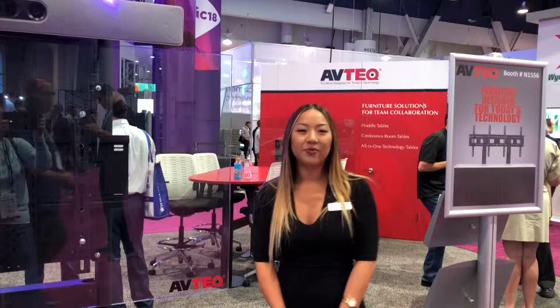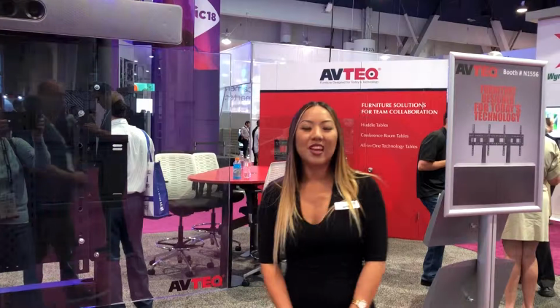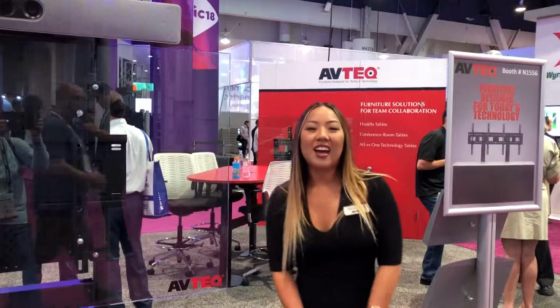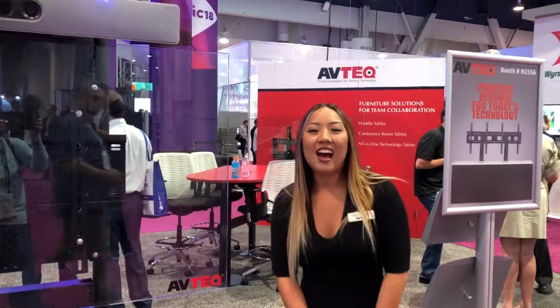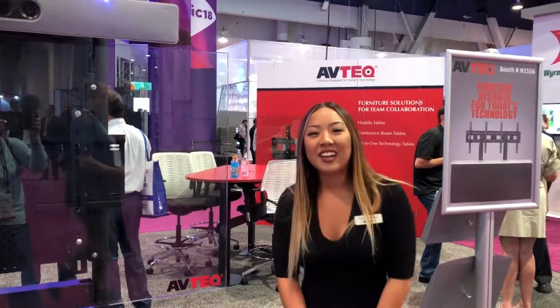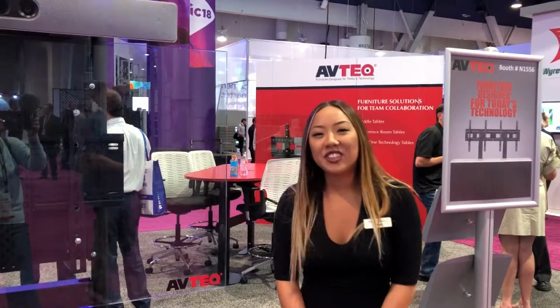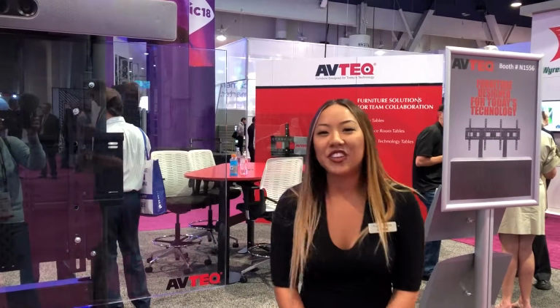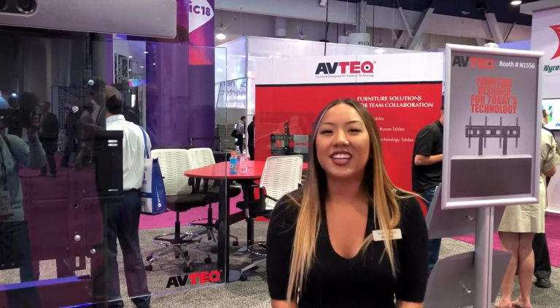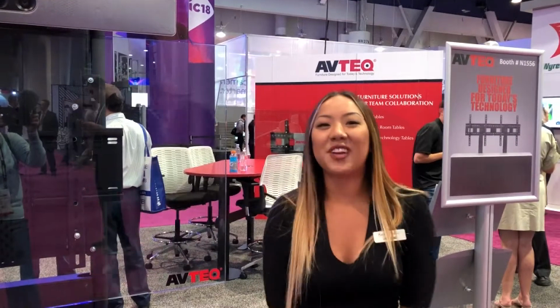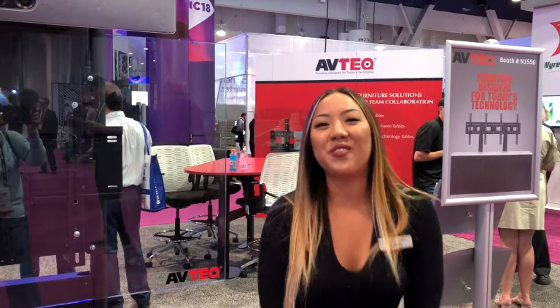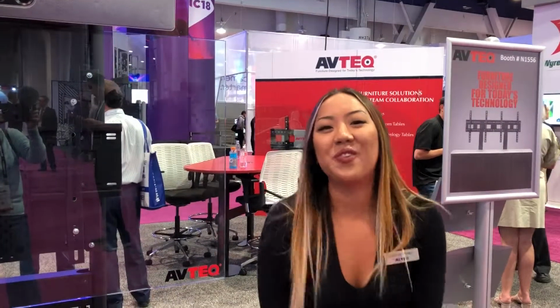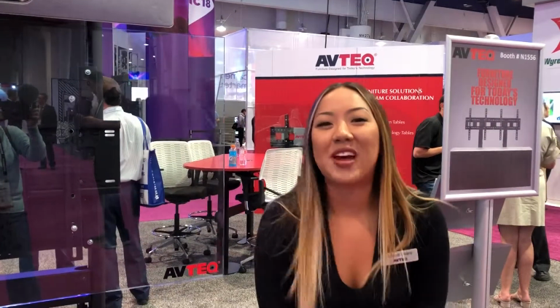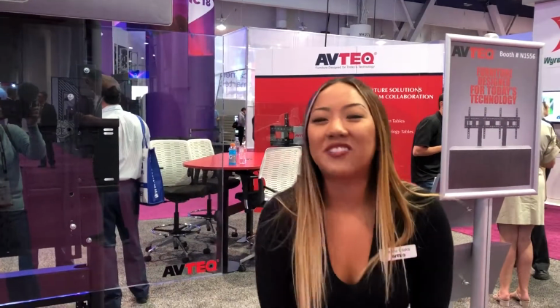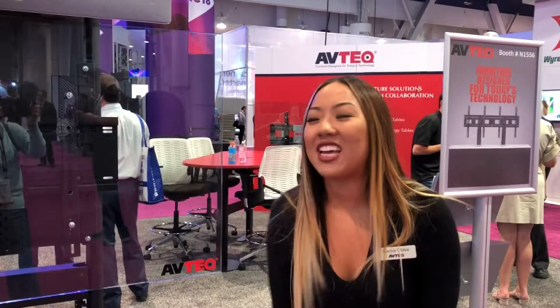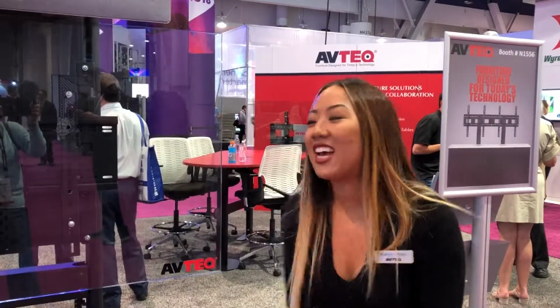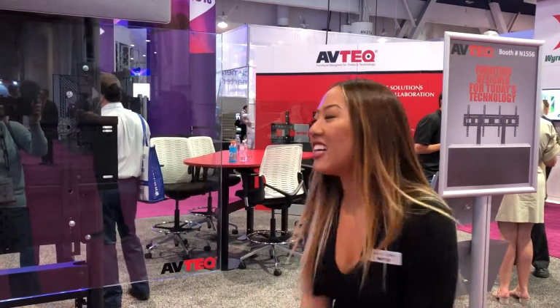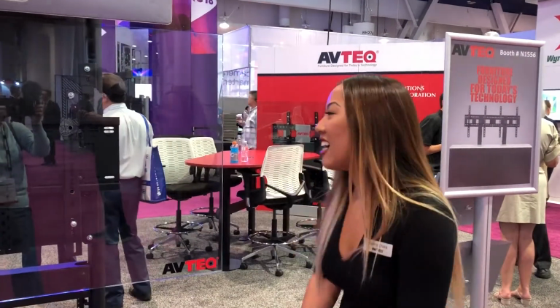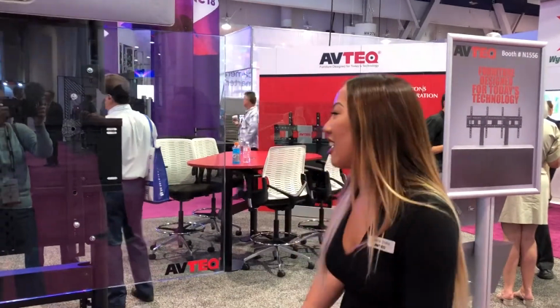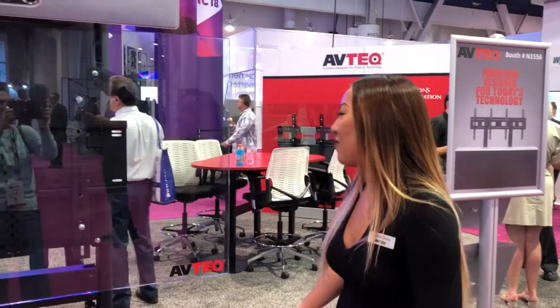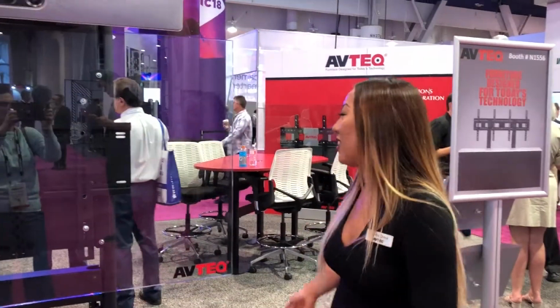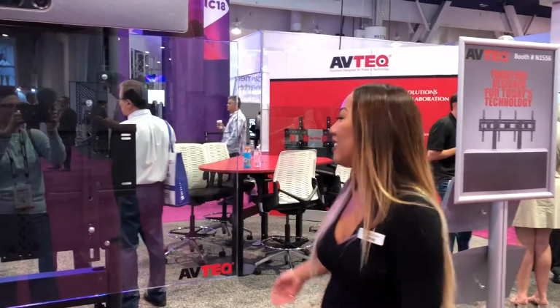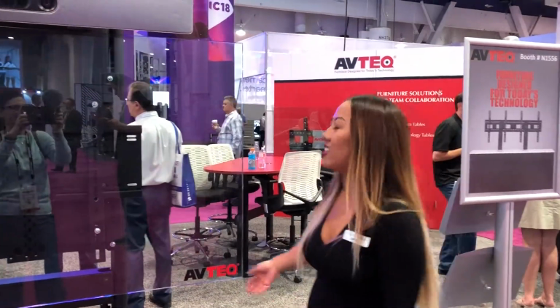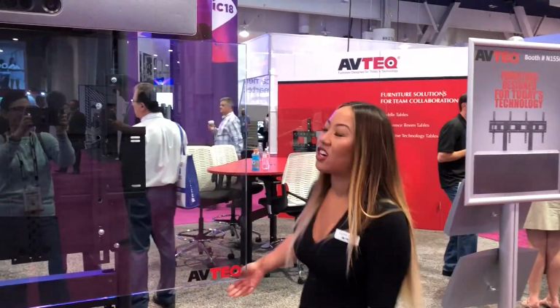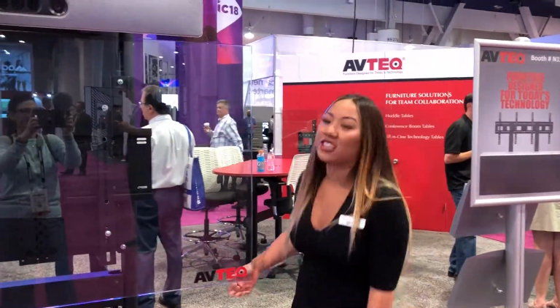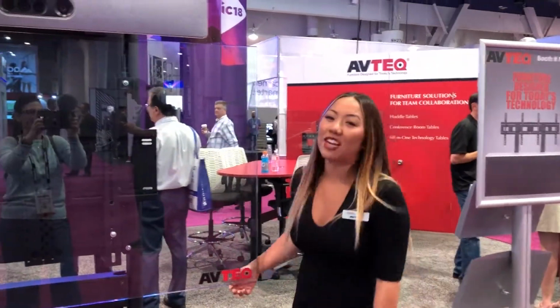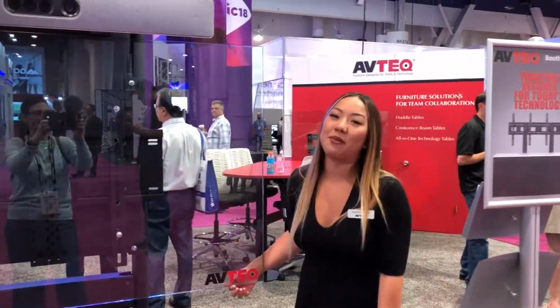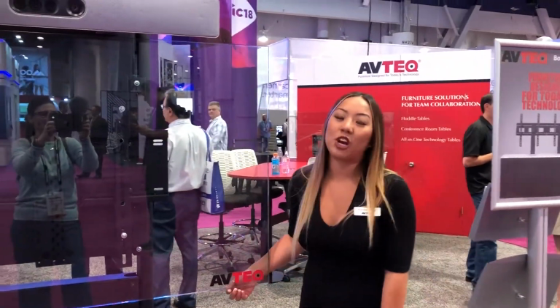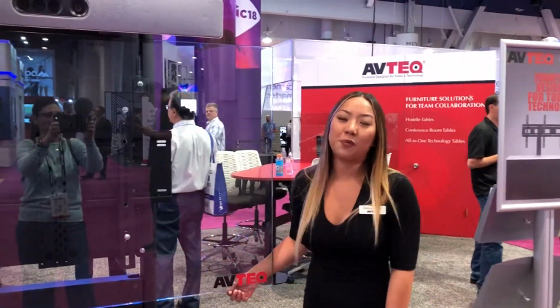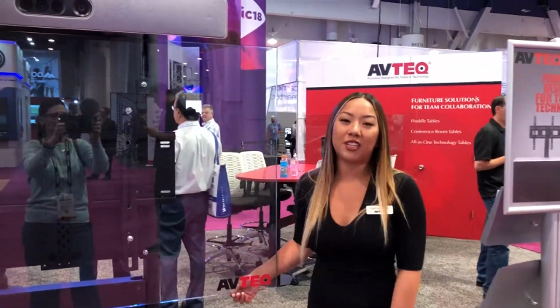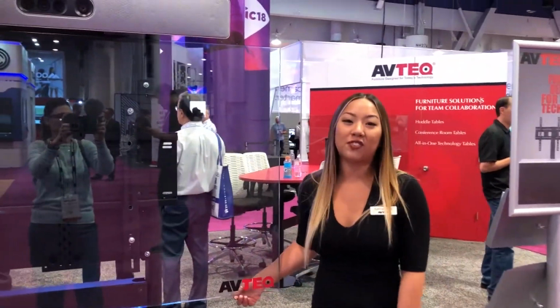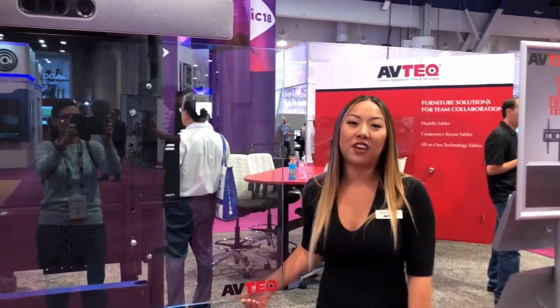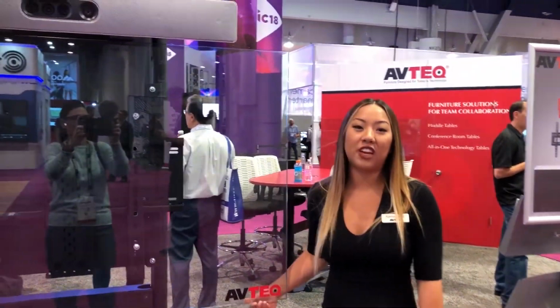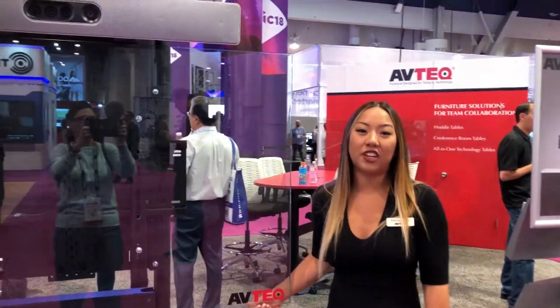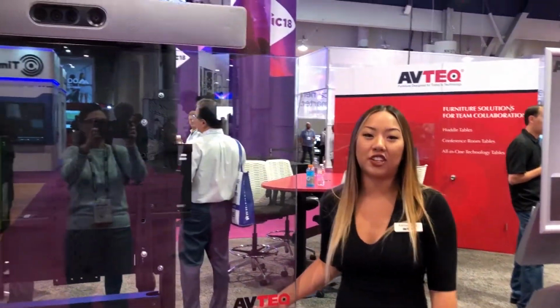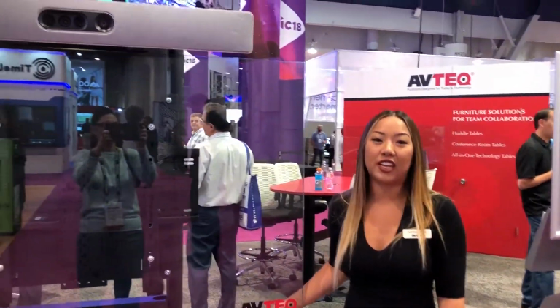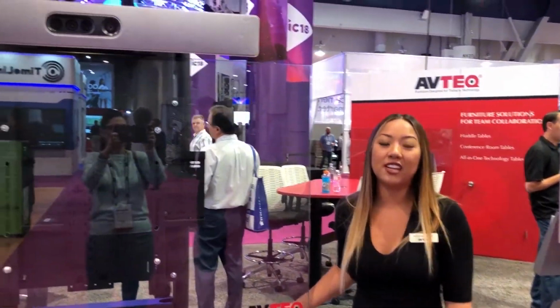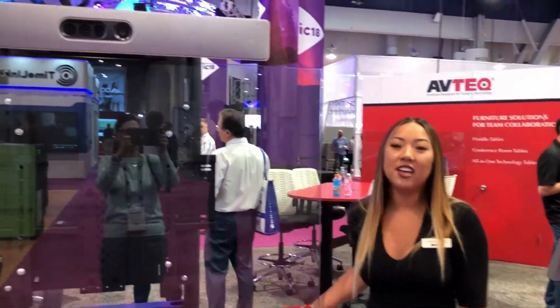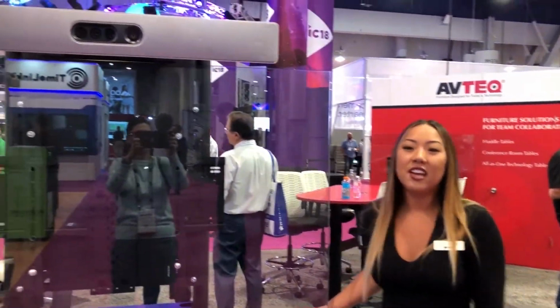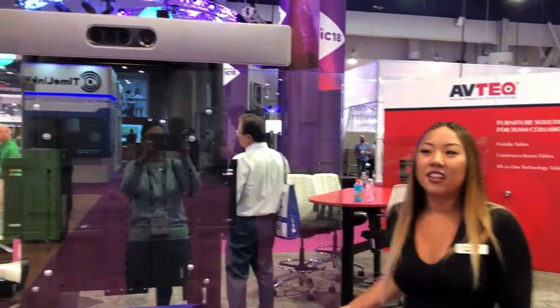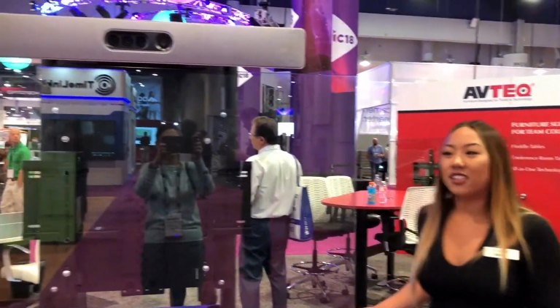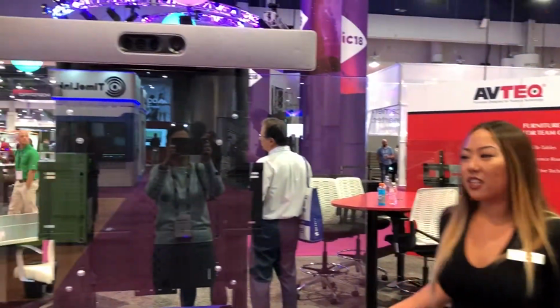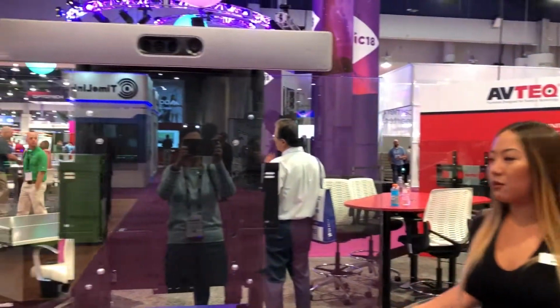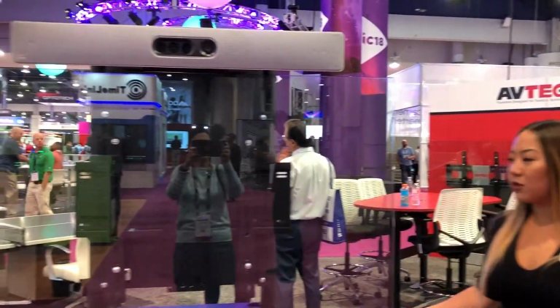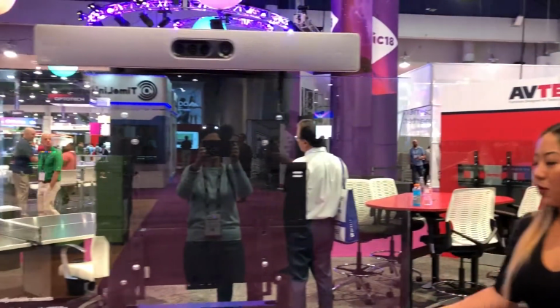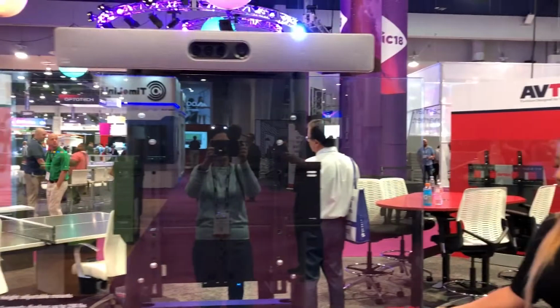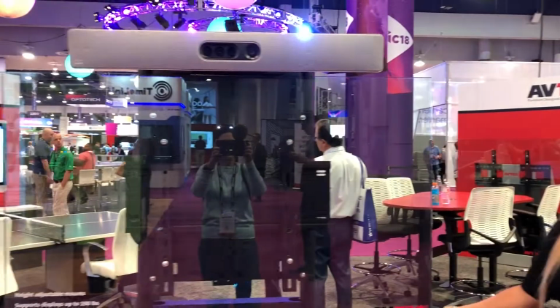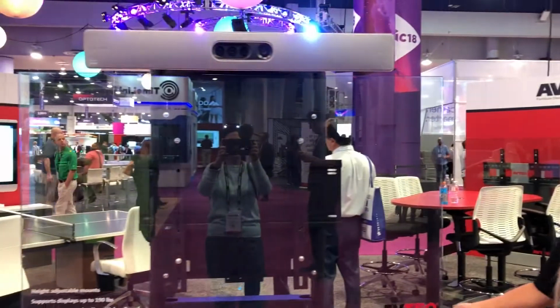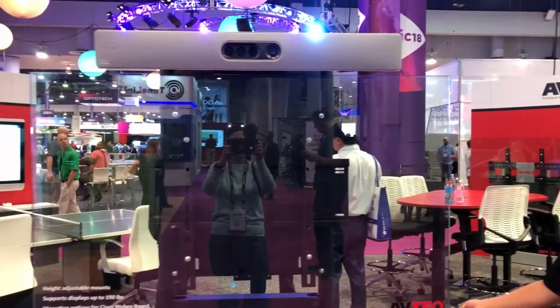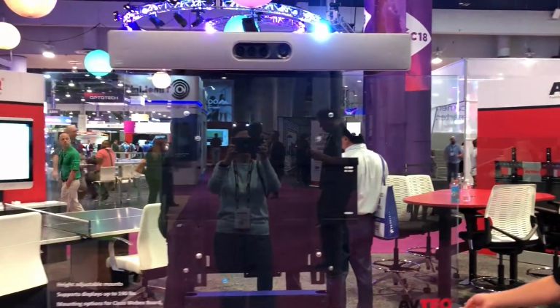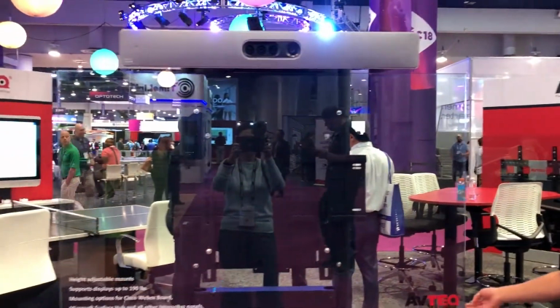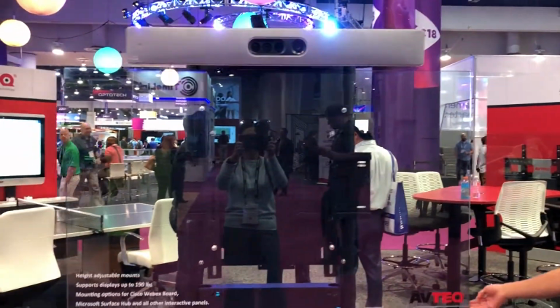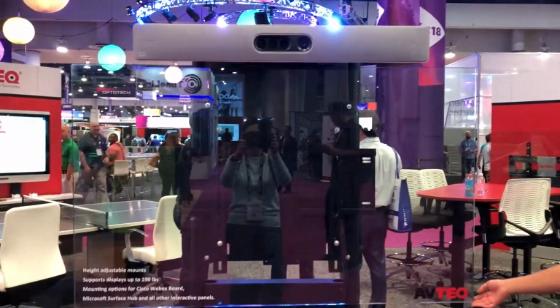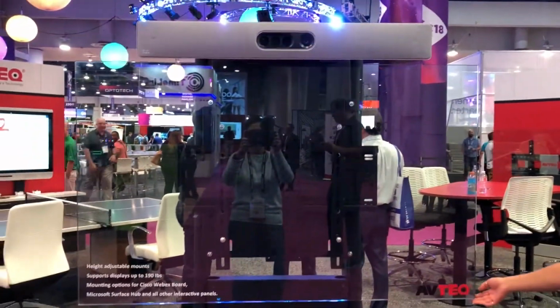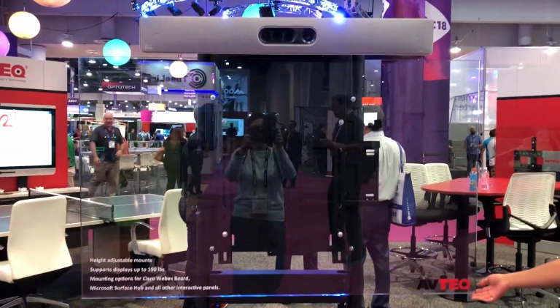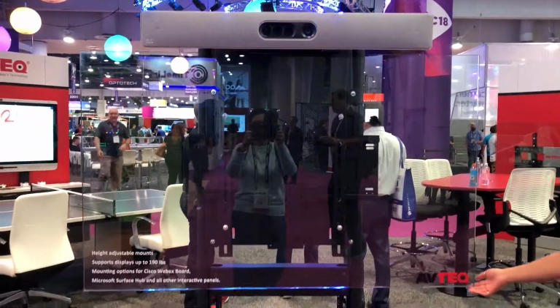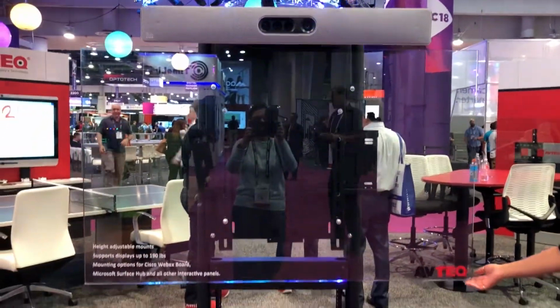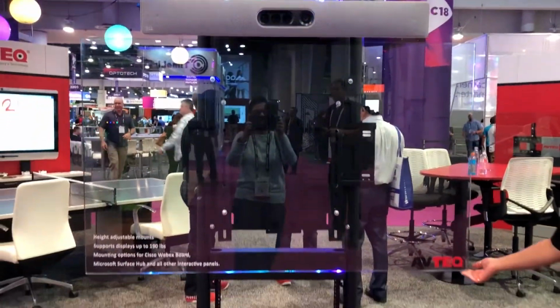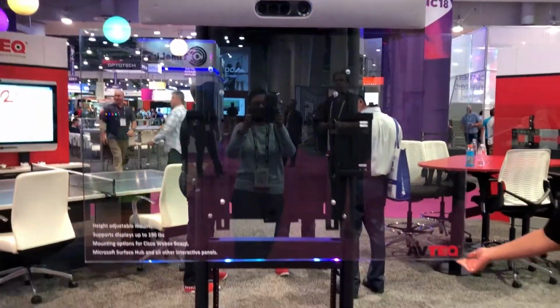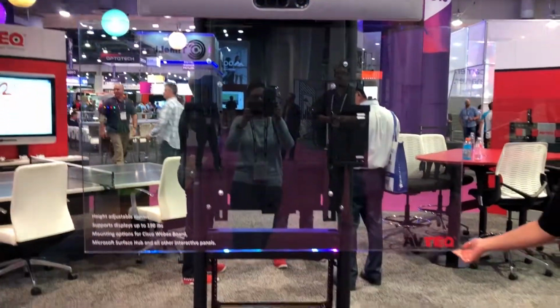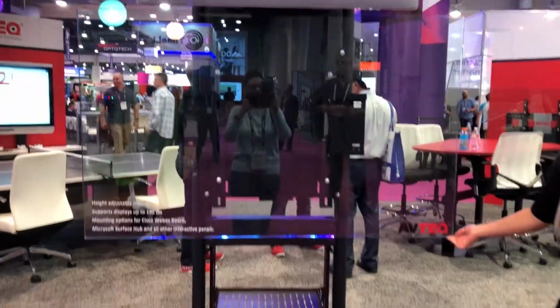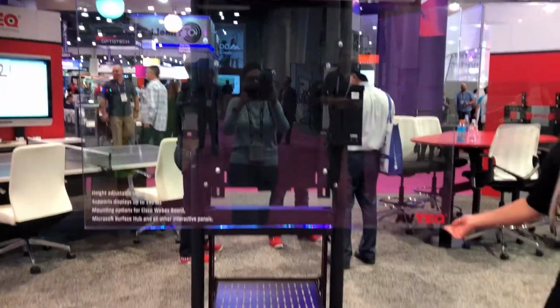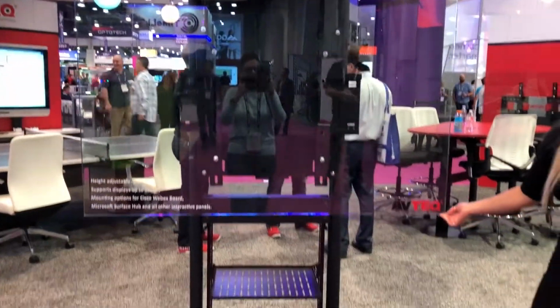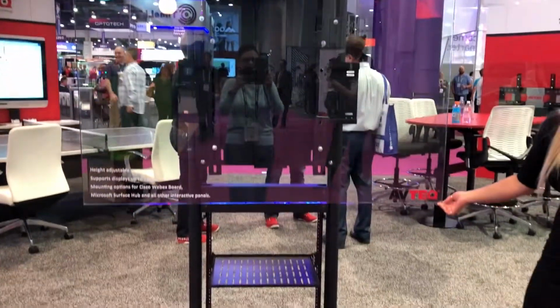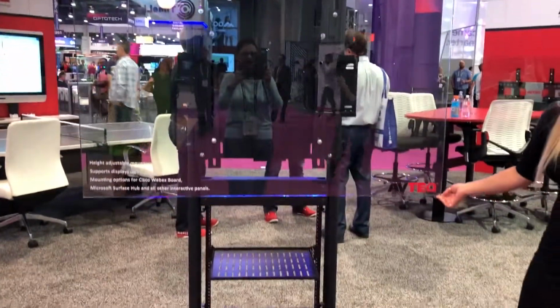Hi, it's Karina again from Apptech. This is our Dynamic RPS 500. This comes with a black or white verticoat finish.